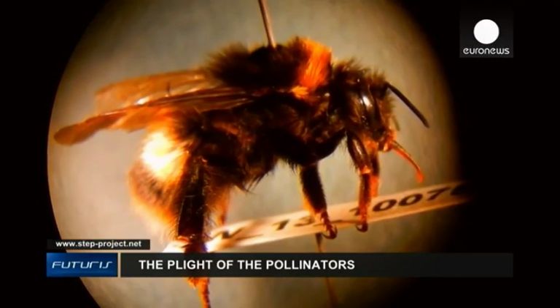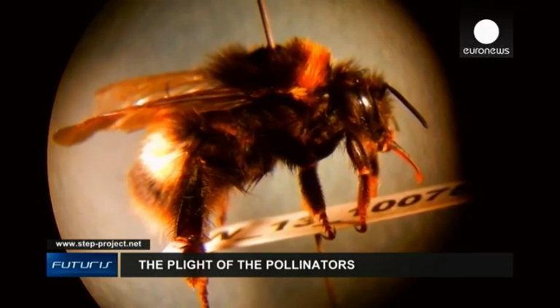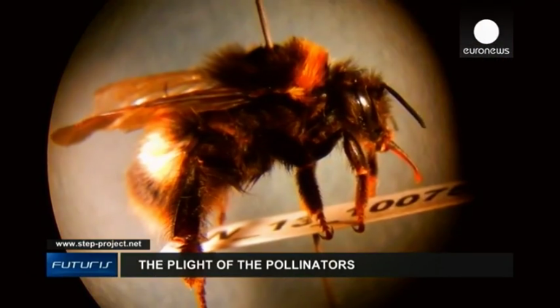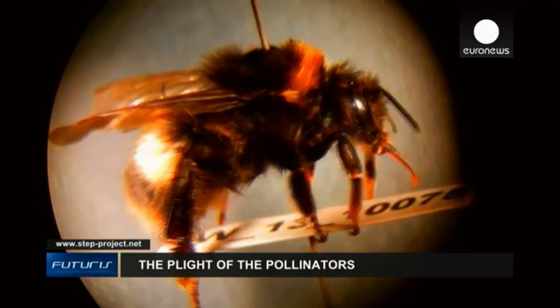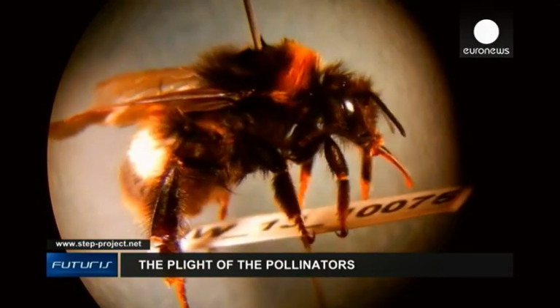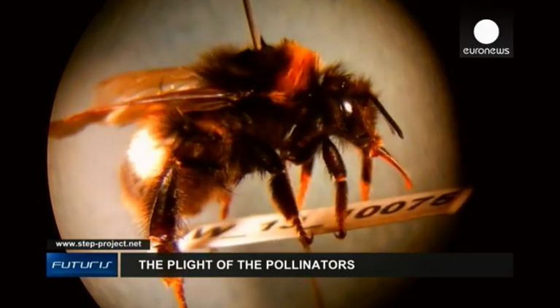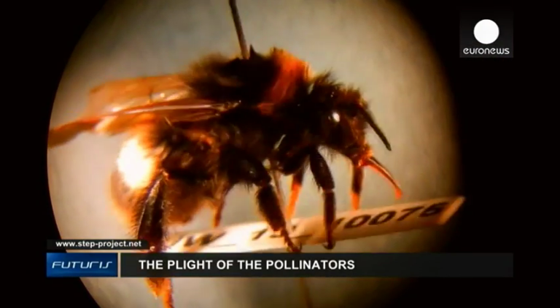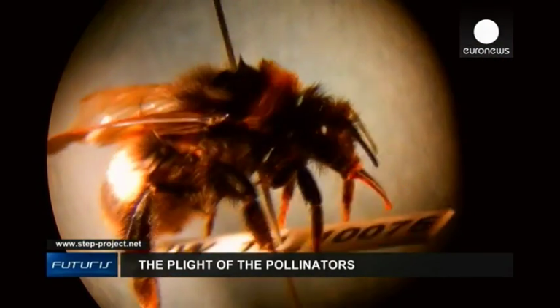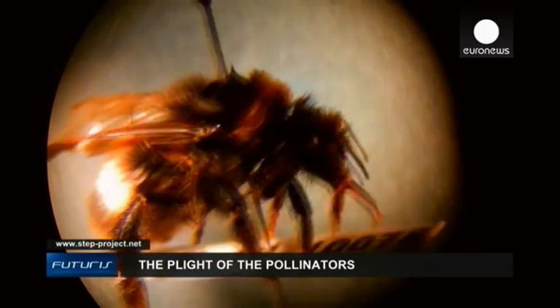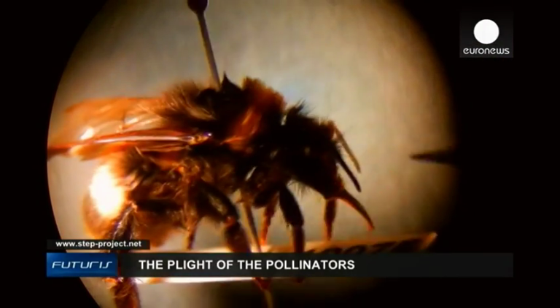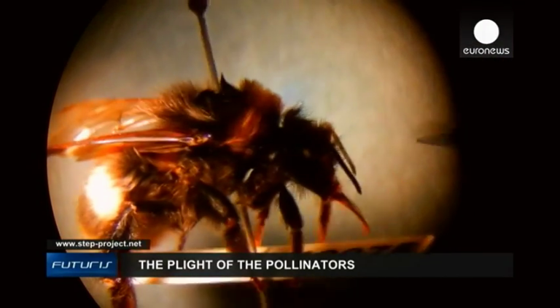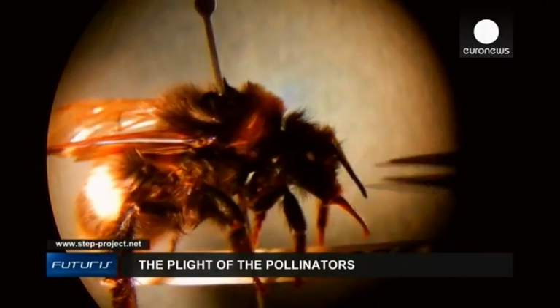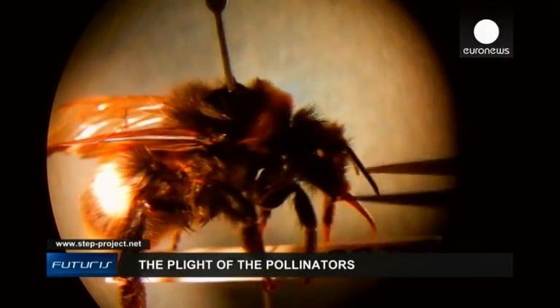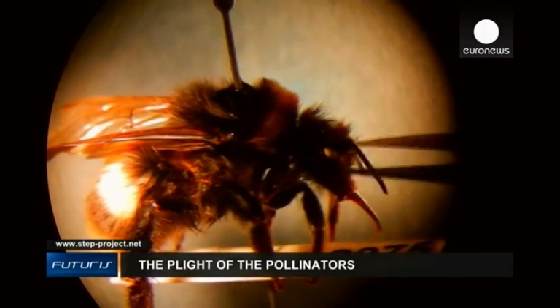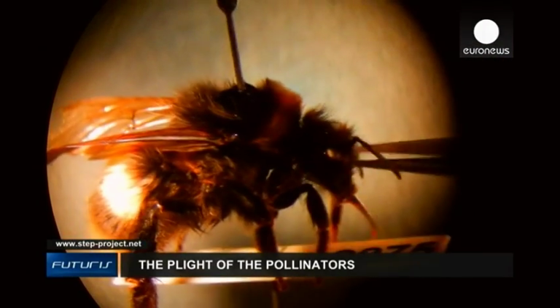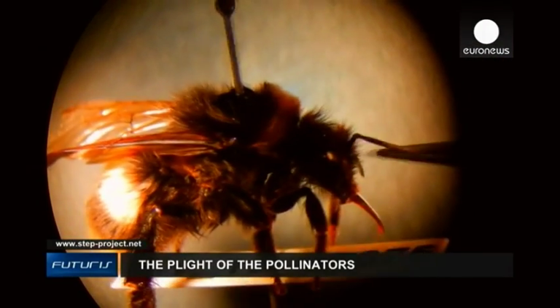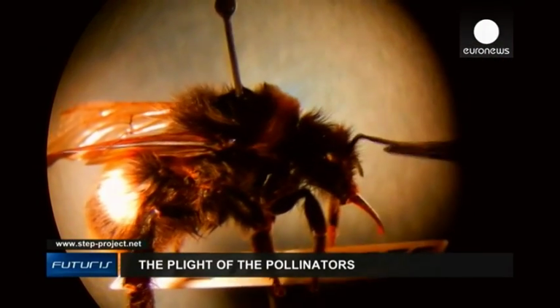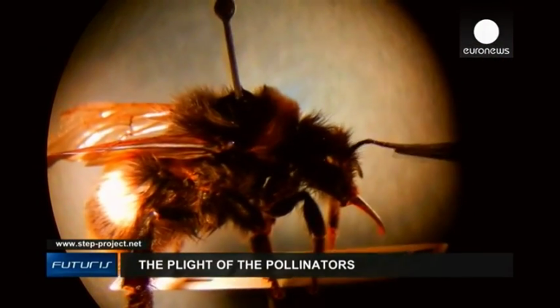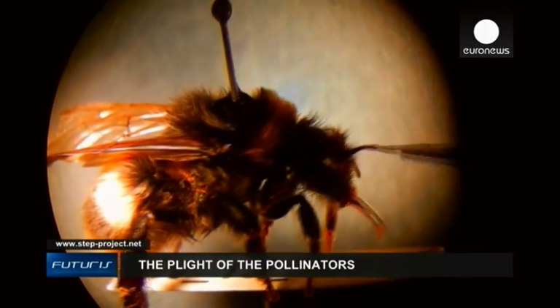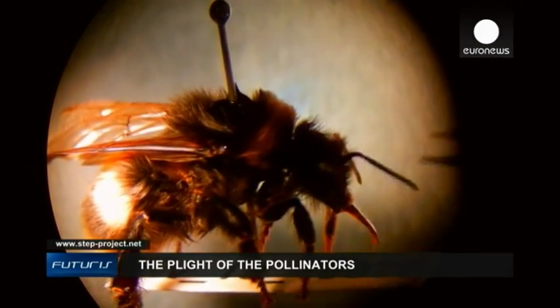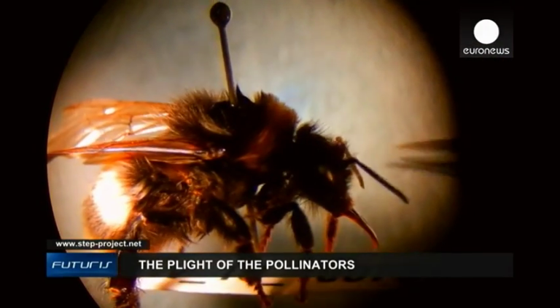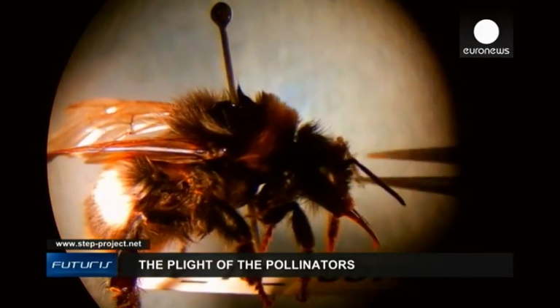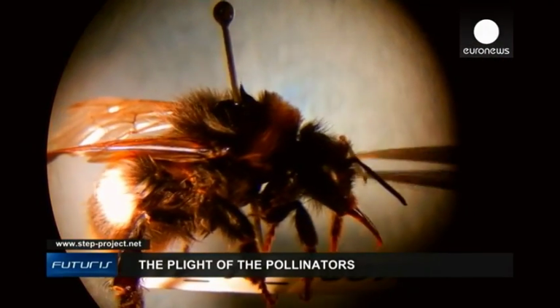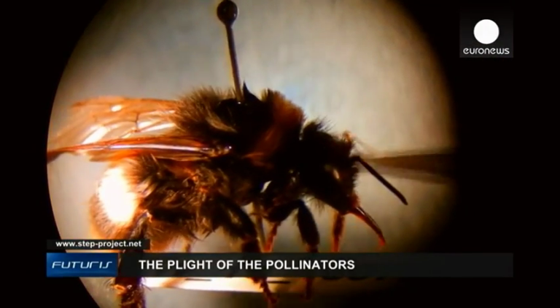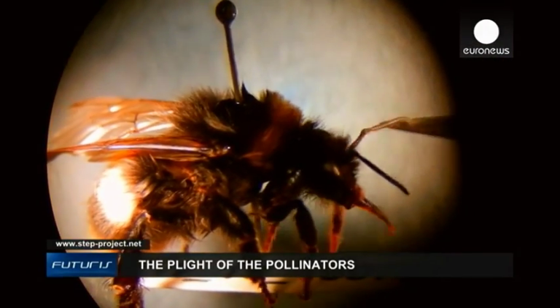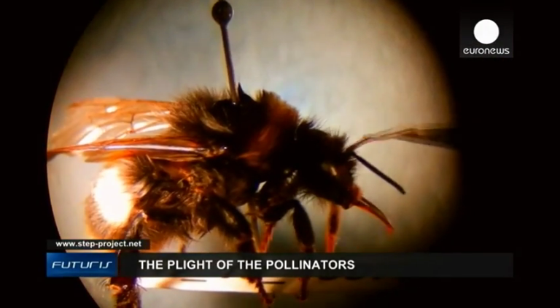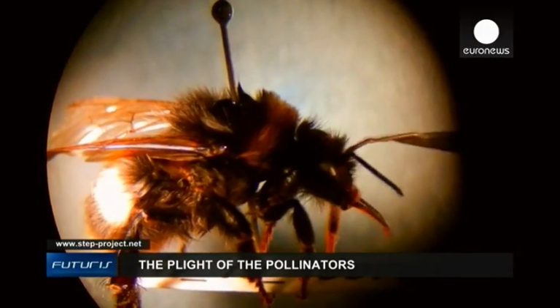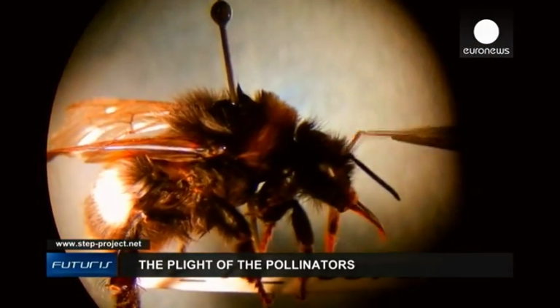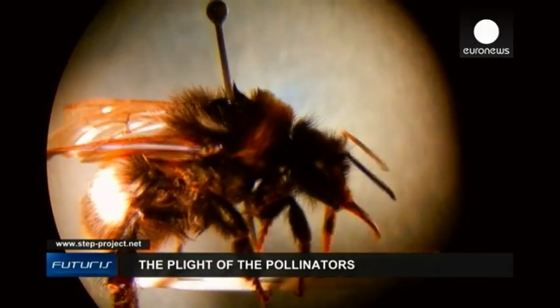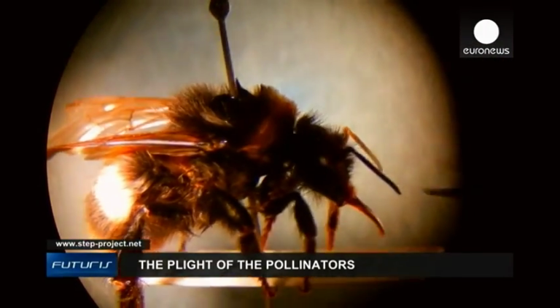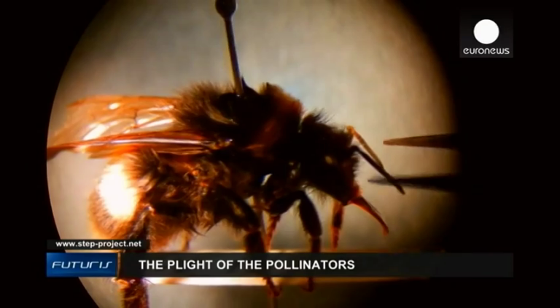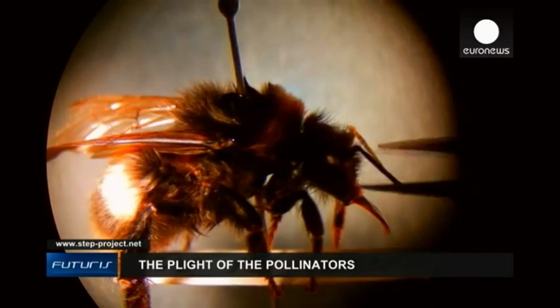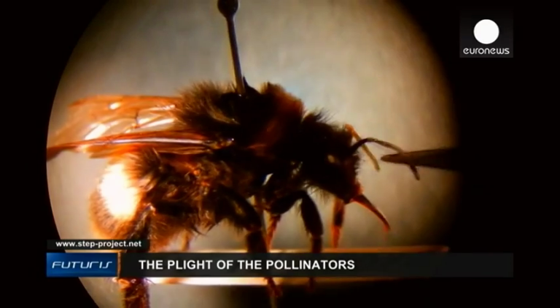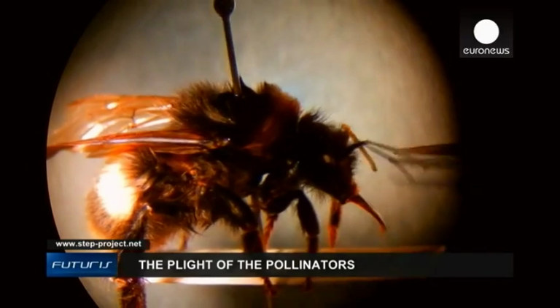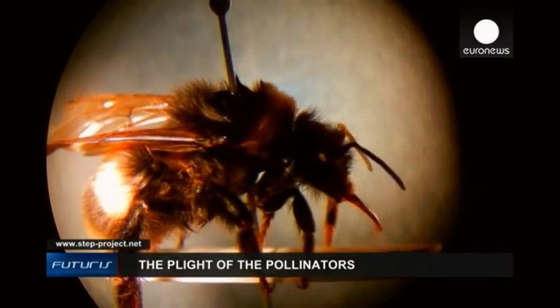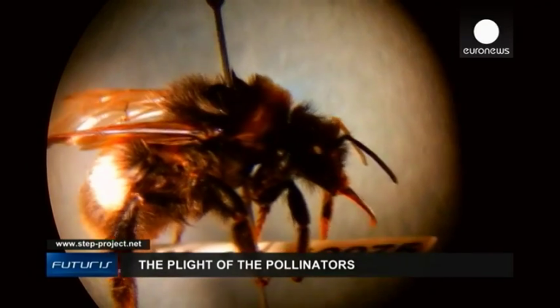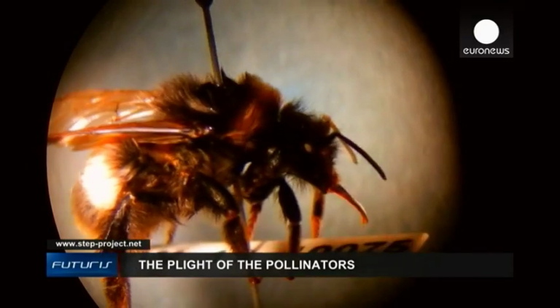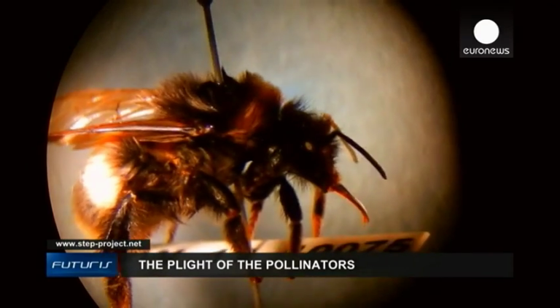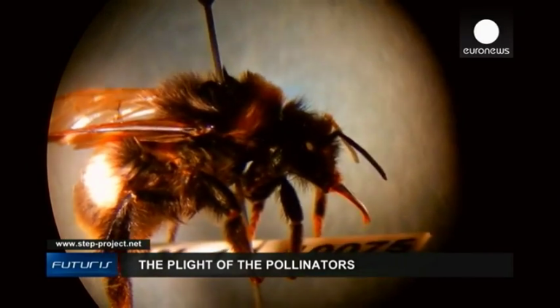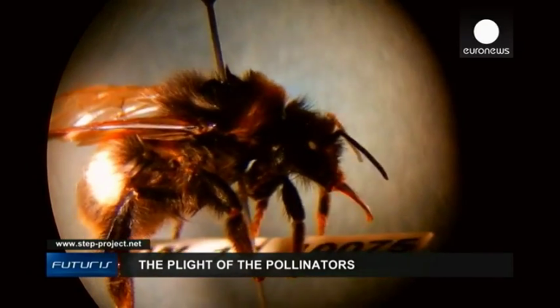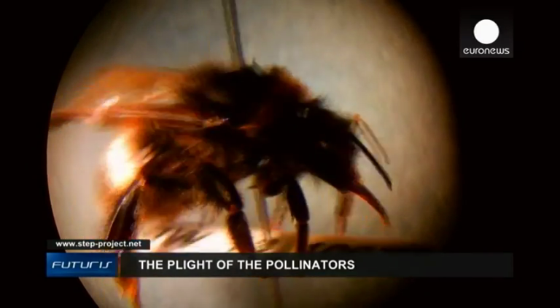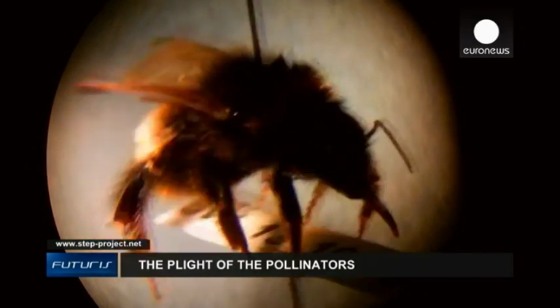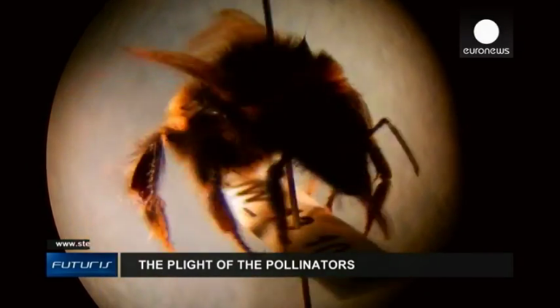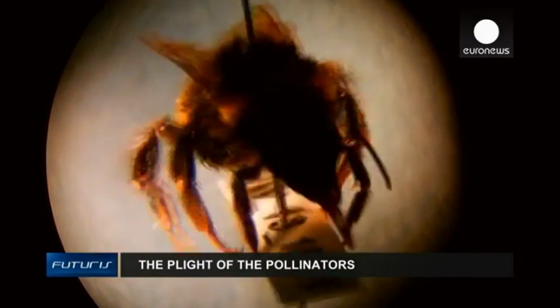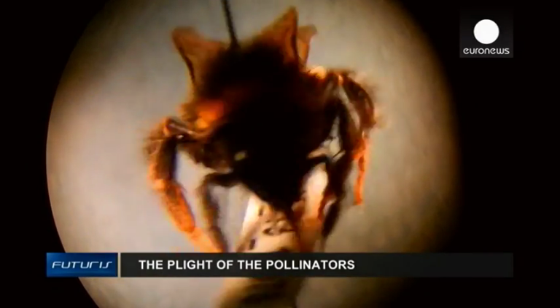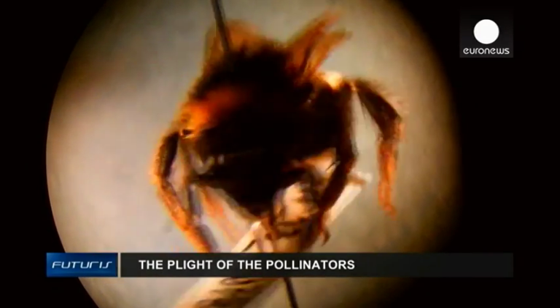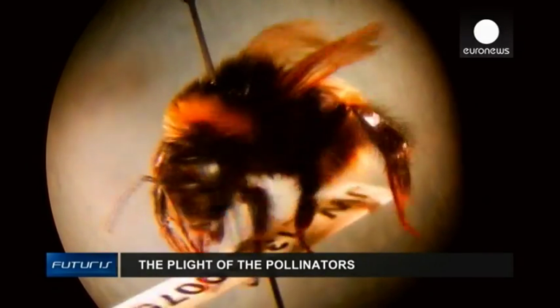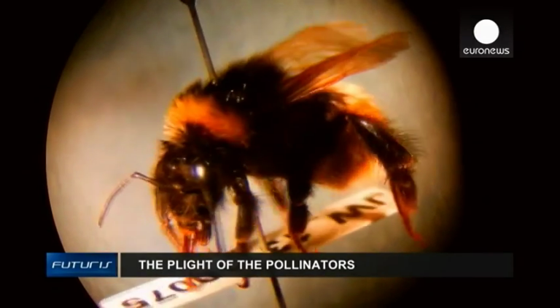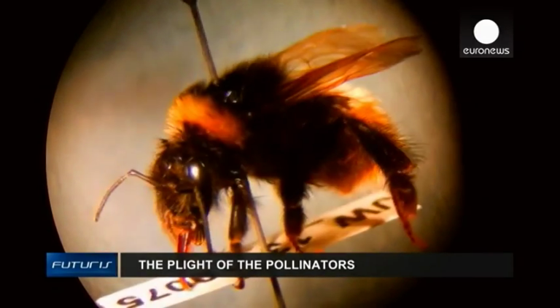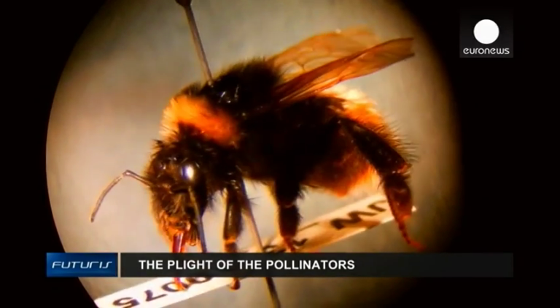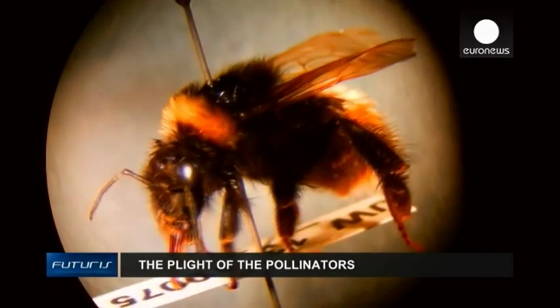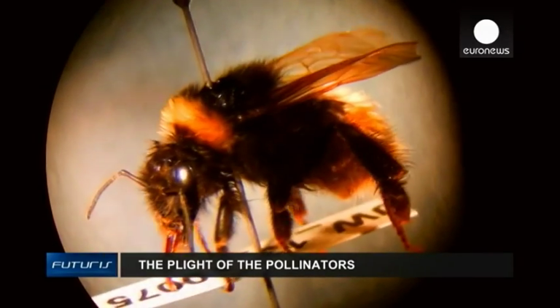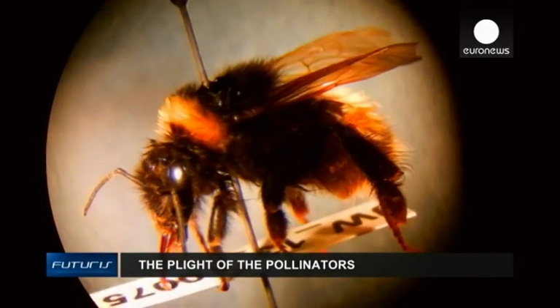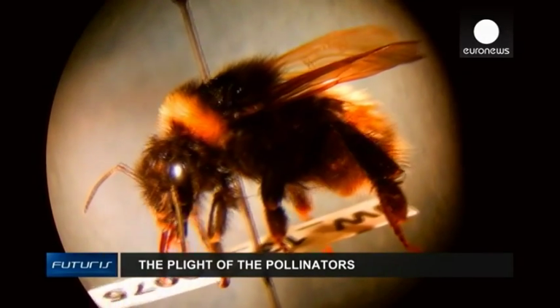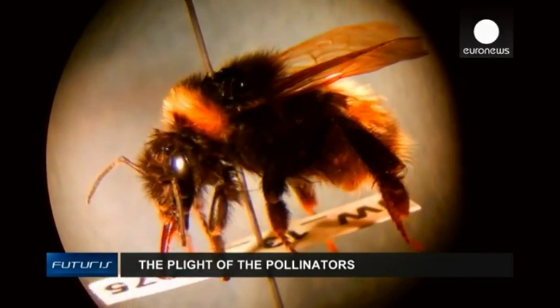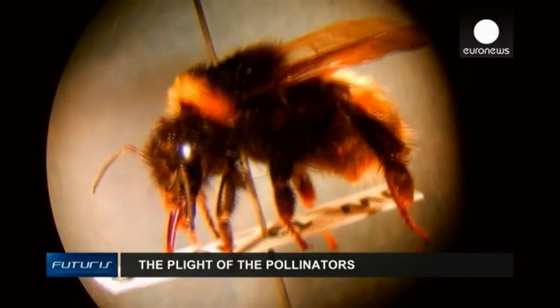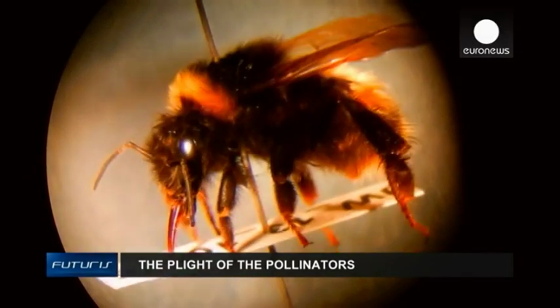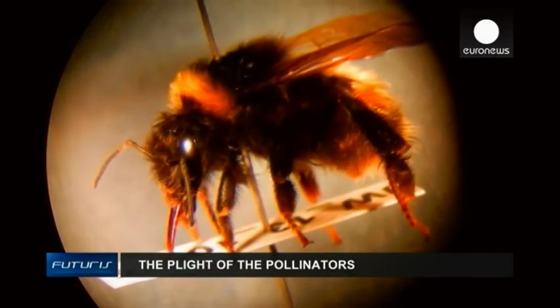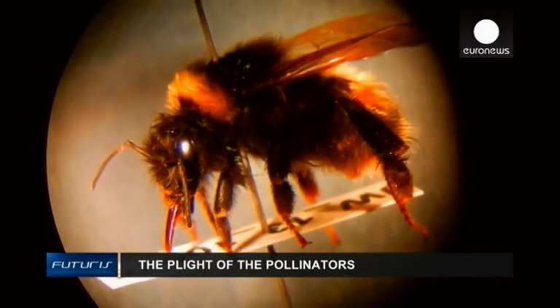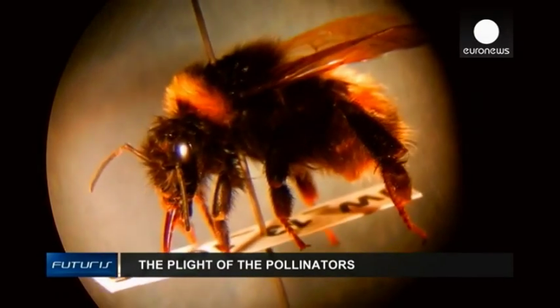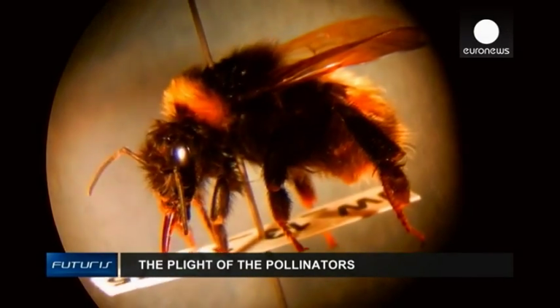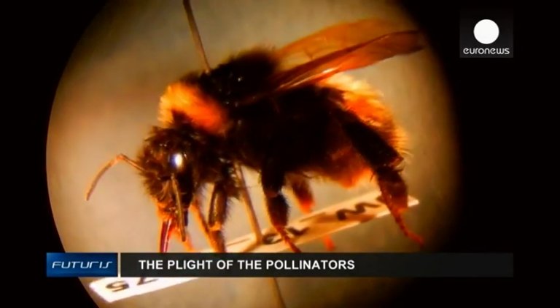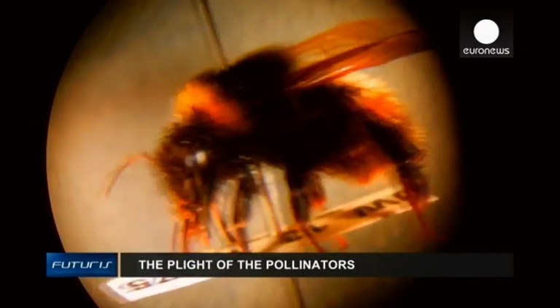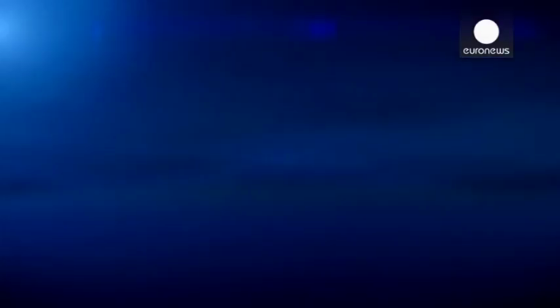Reversing pollinators' decline is still possible, say researchers. But without new solutions, they conclude, time could be running out.